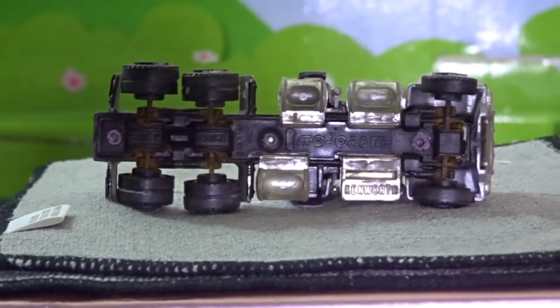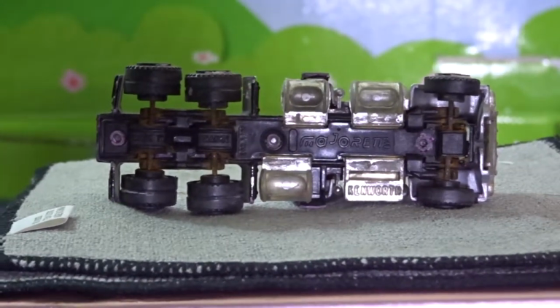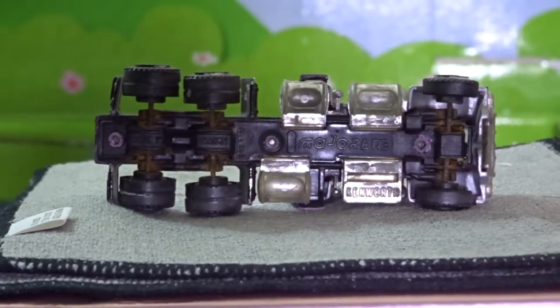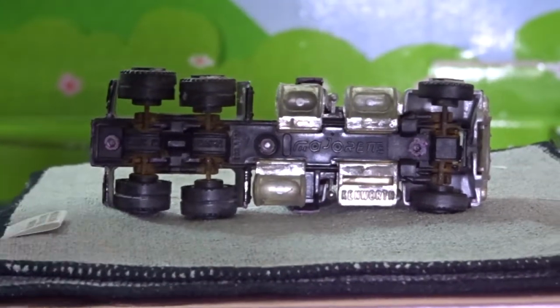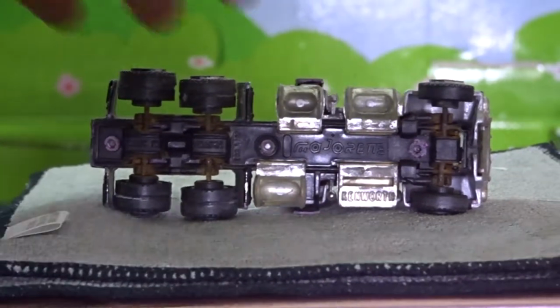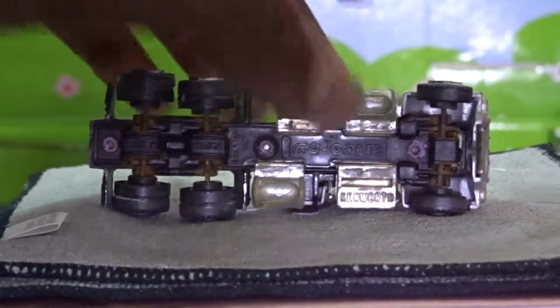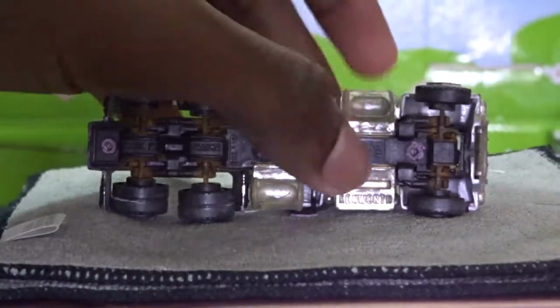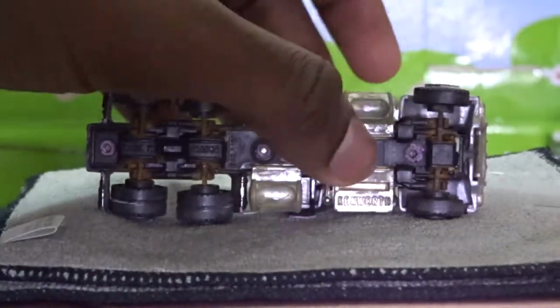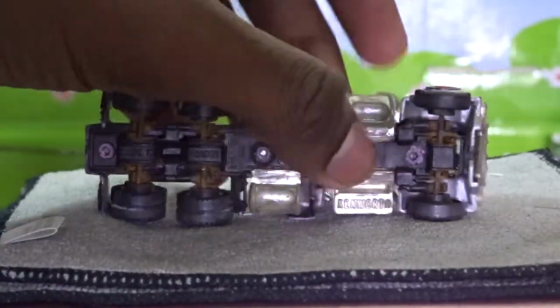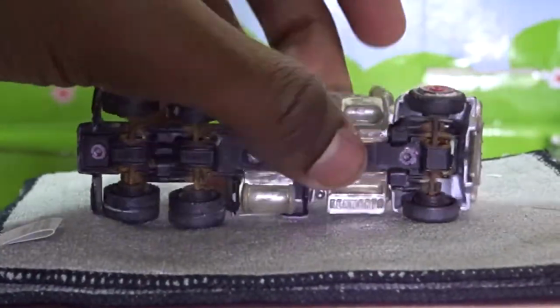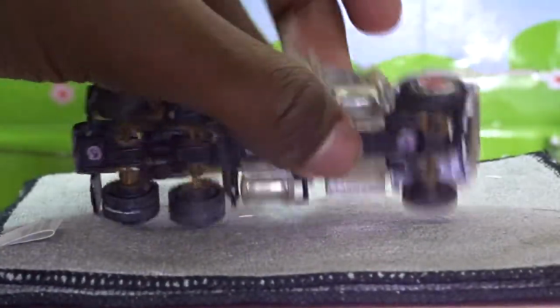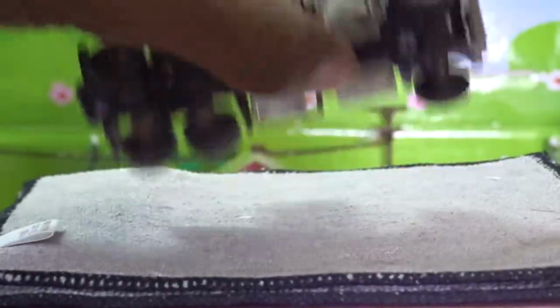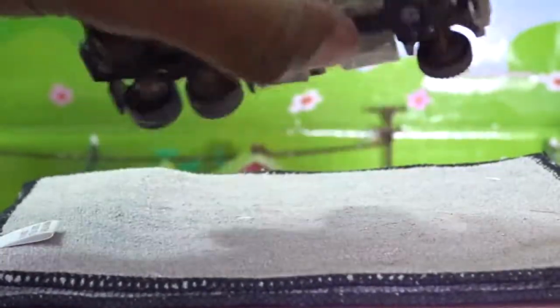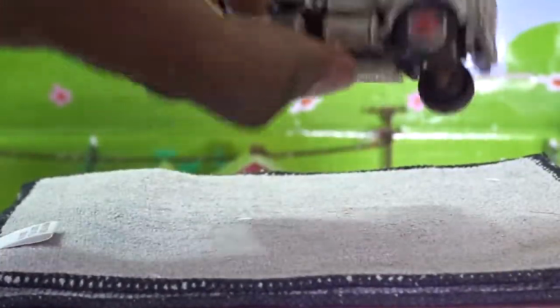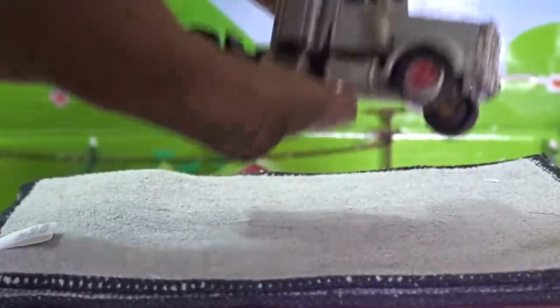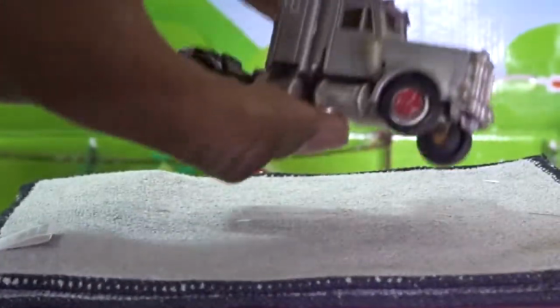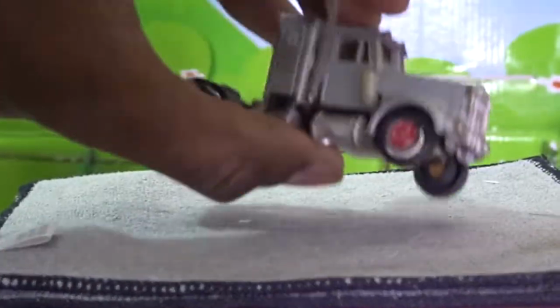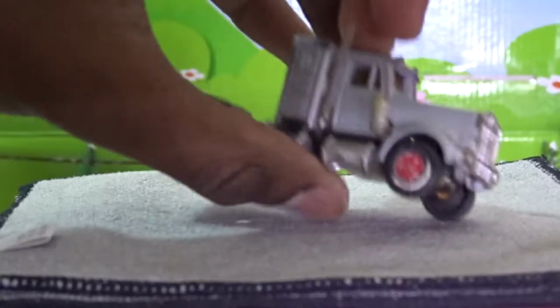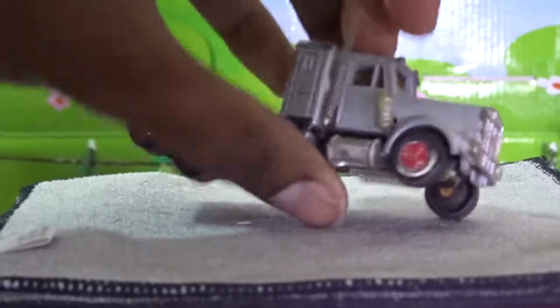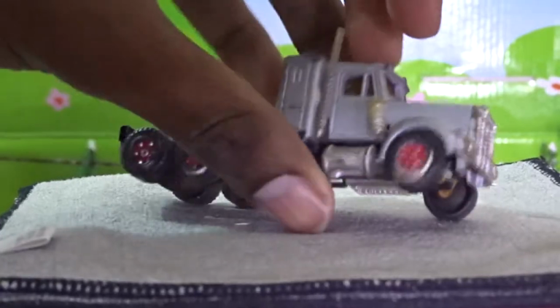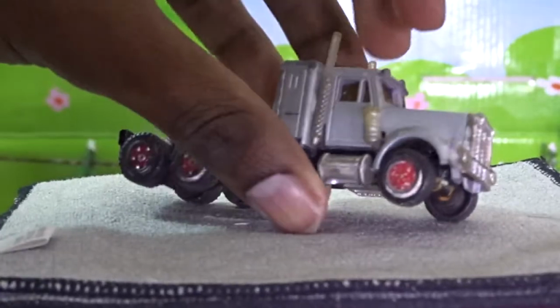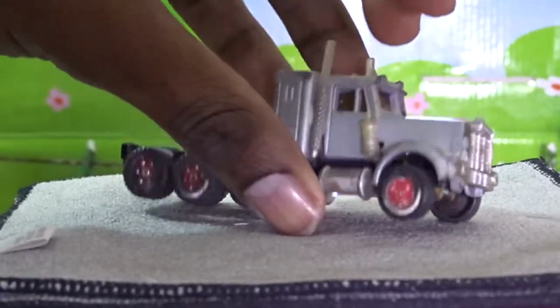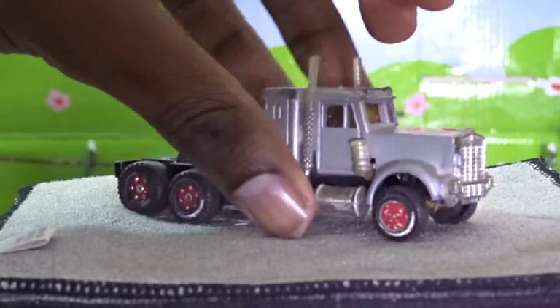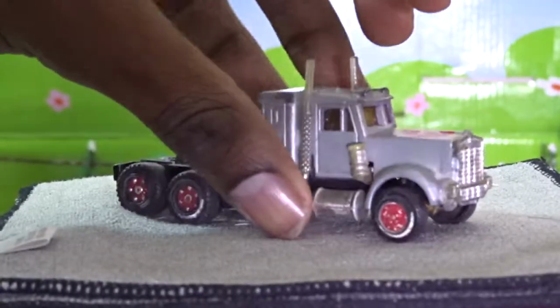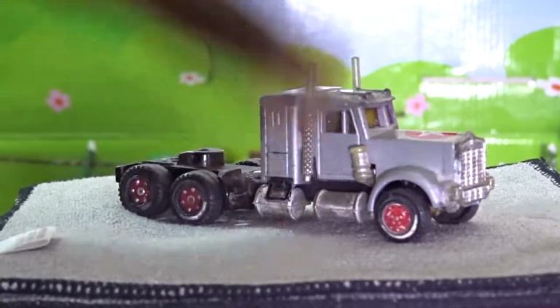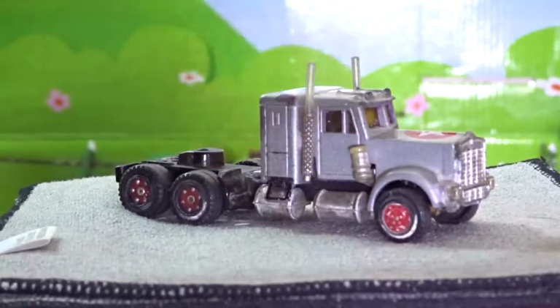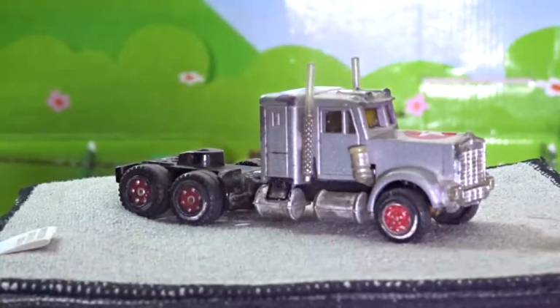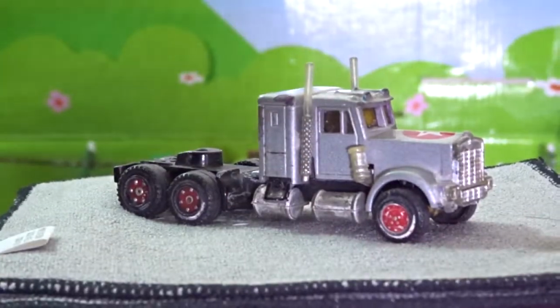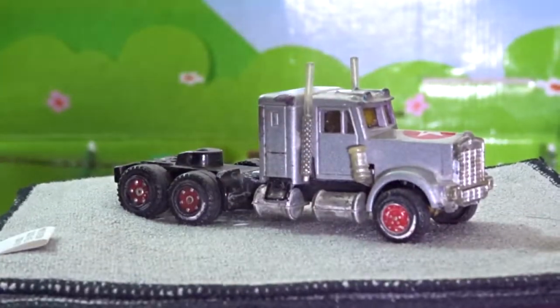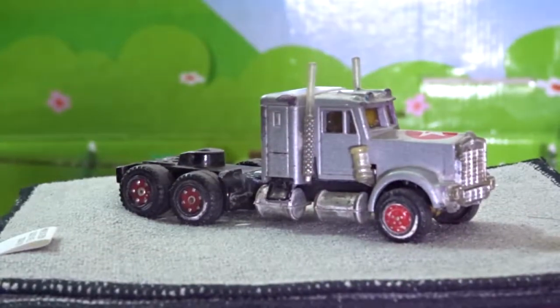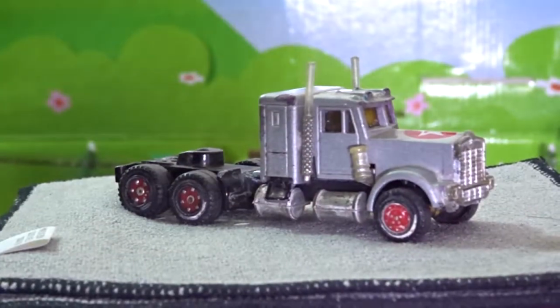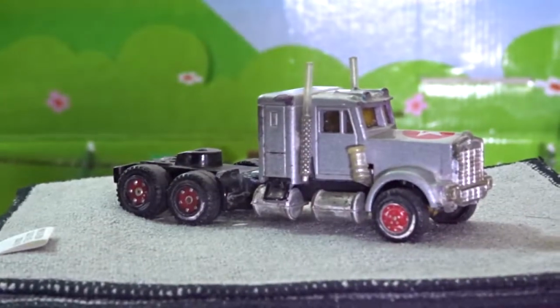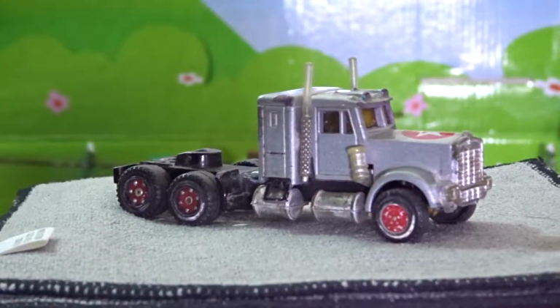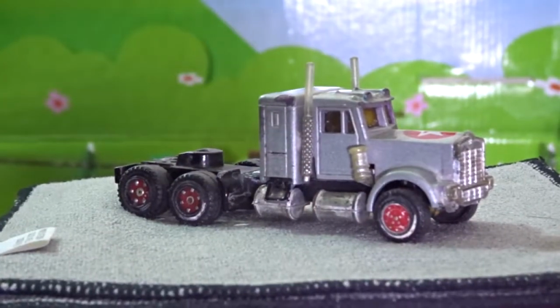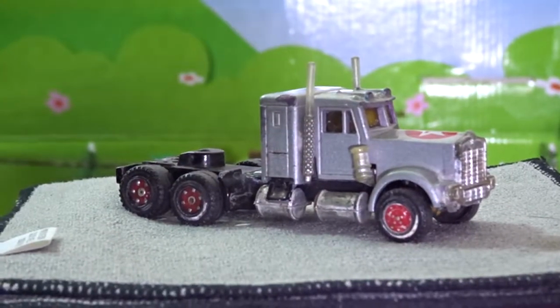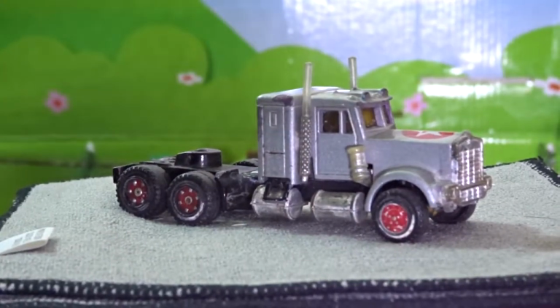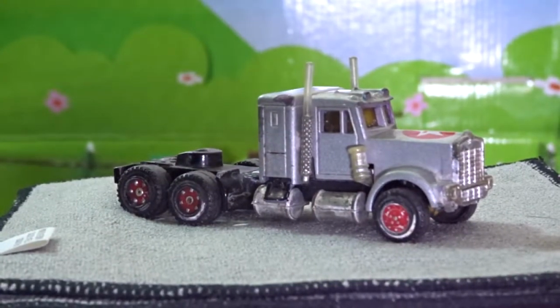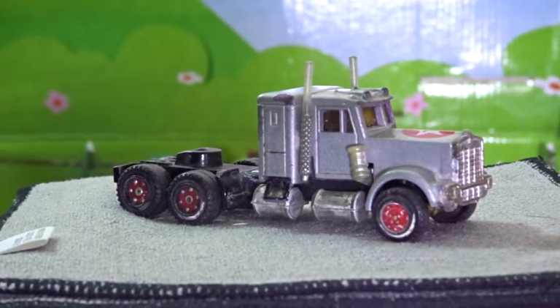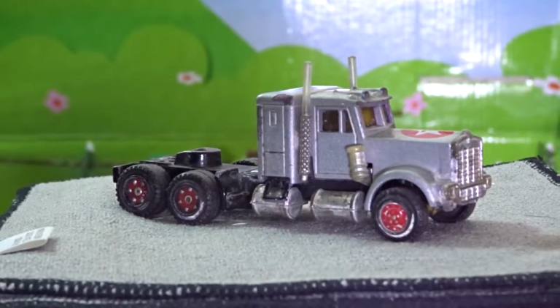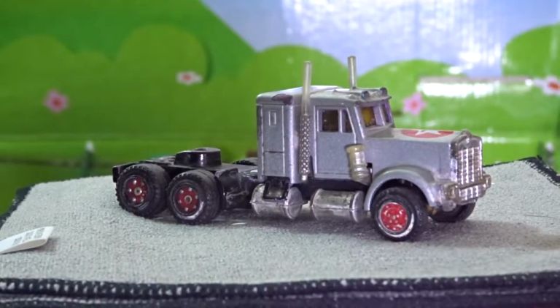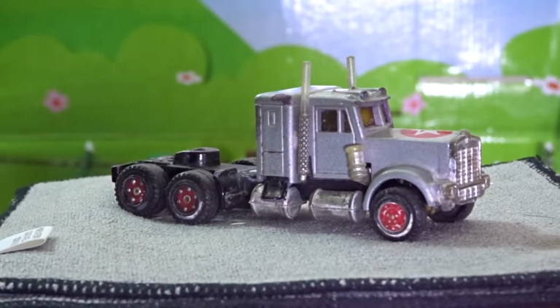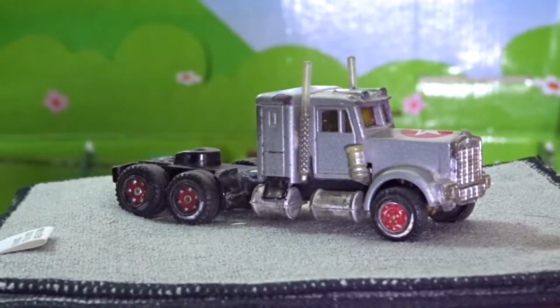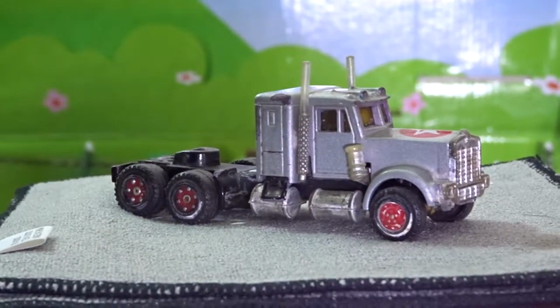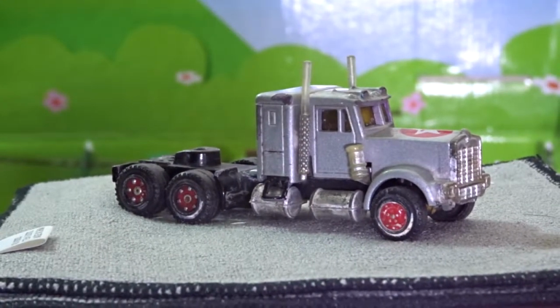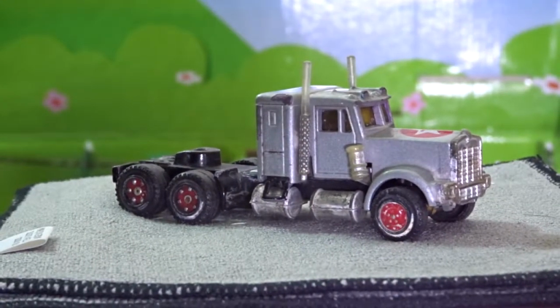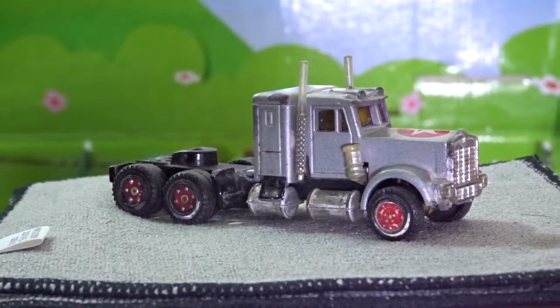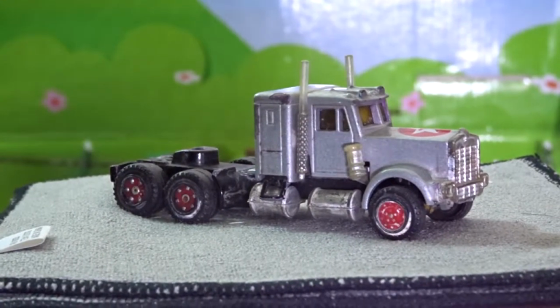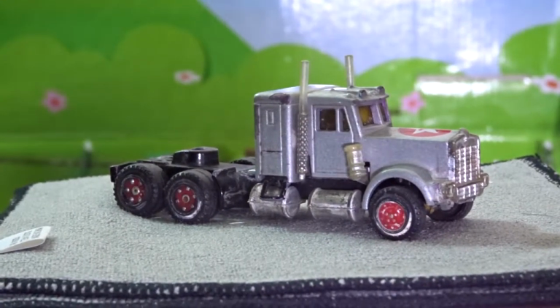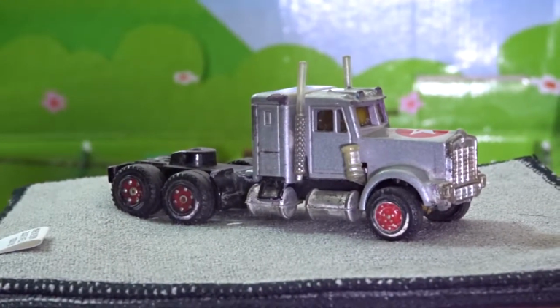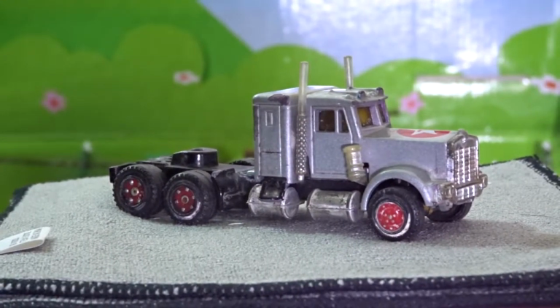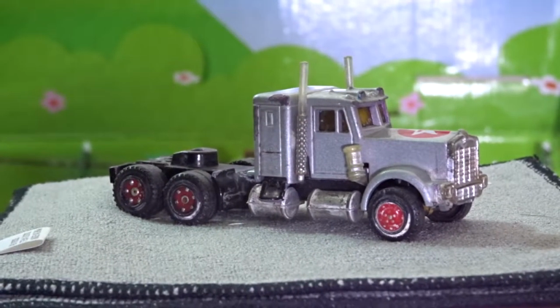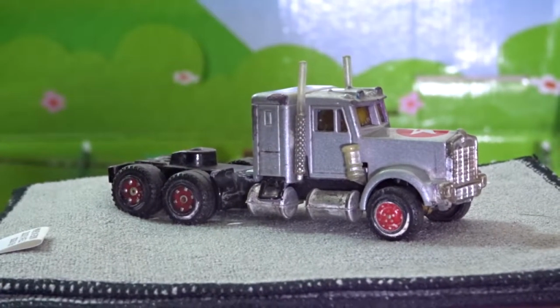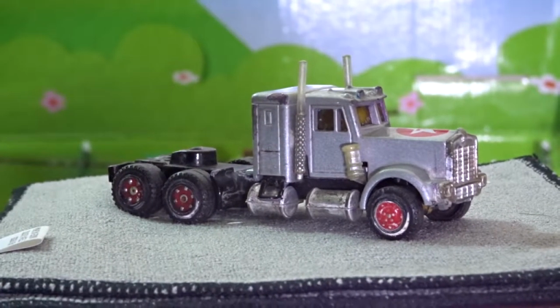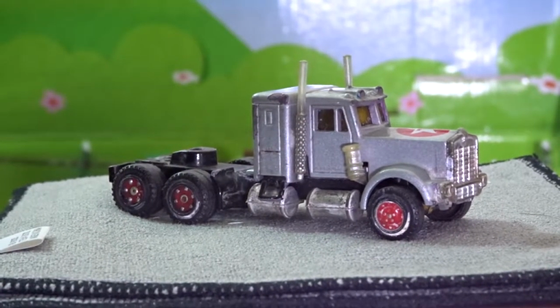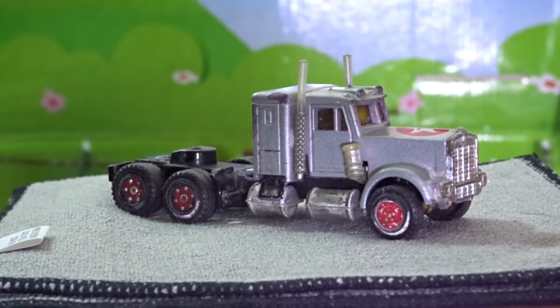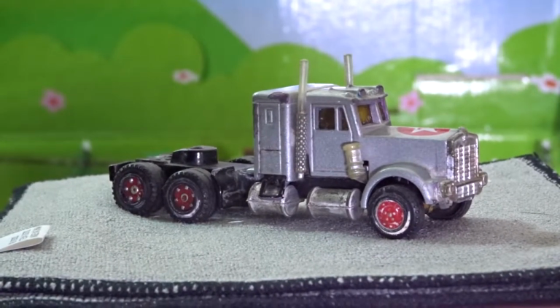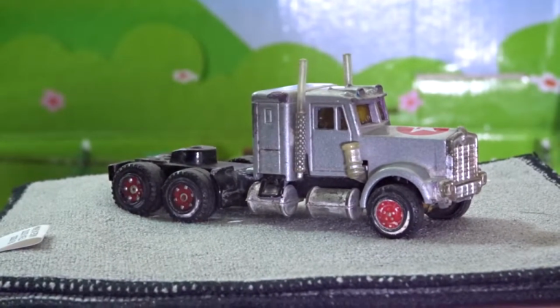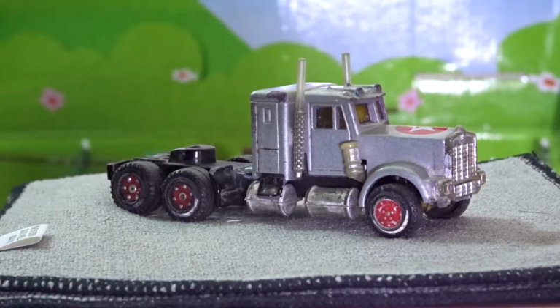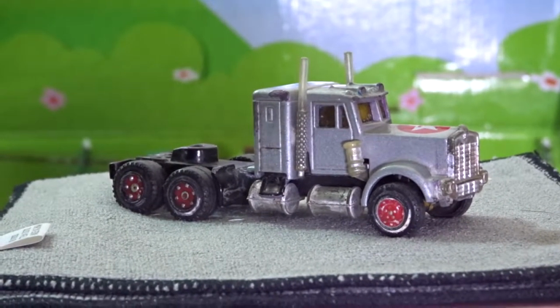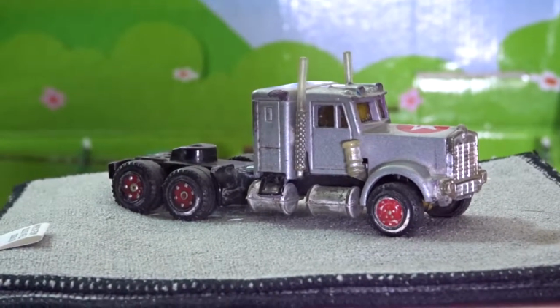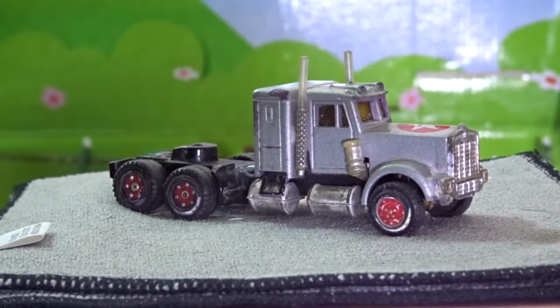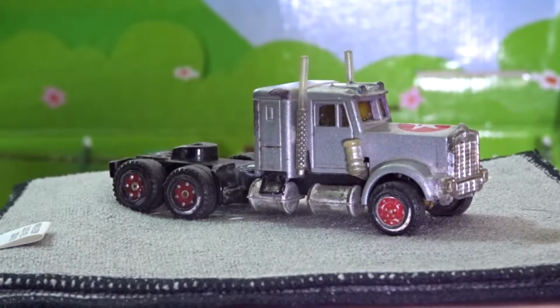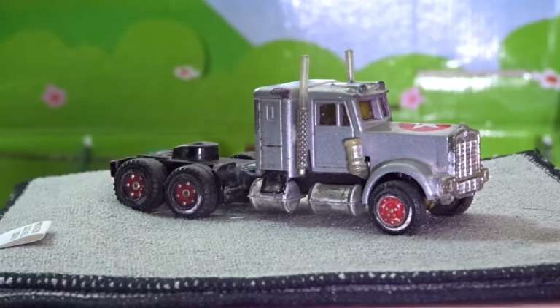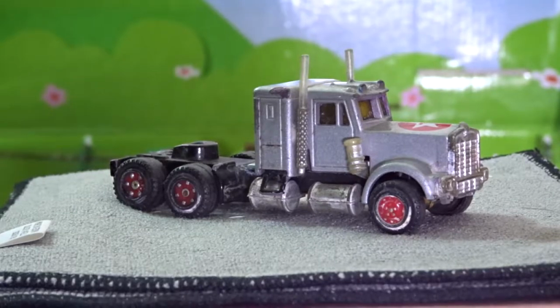Really nice truck, very old piece, made in France, and a good addition to my collection. Thanks for watching.